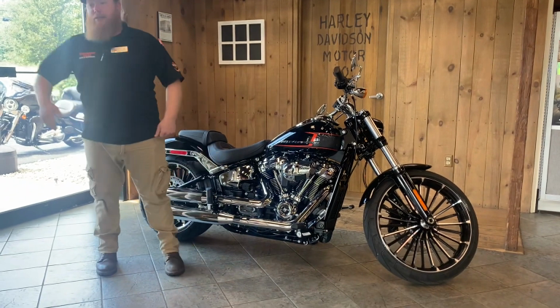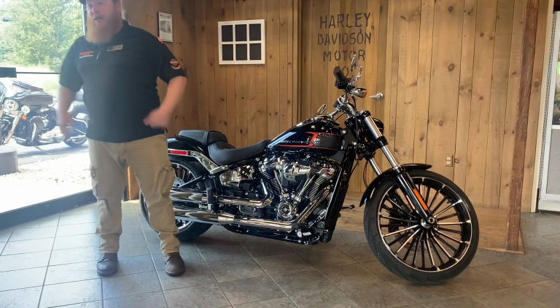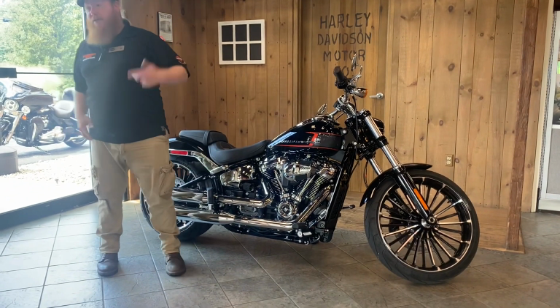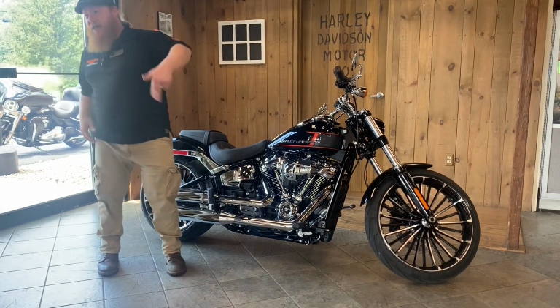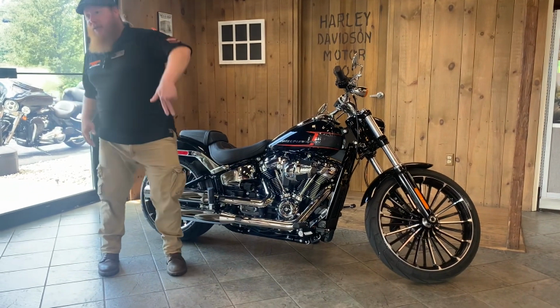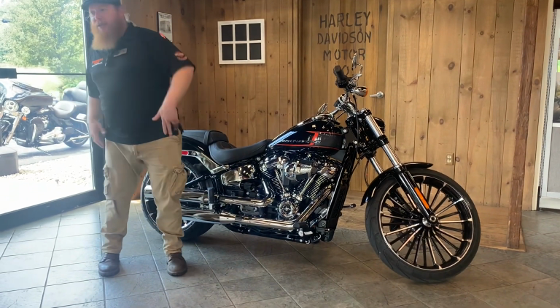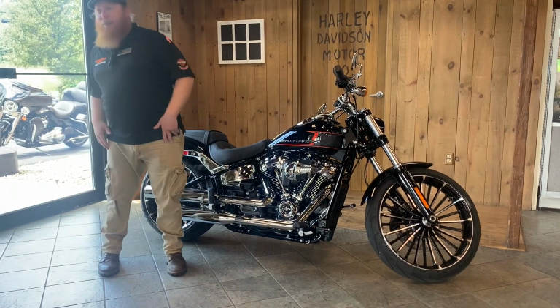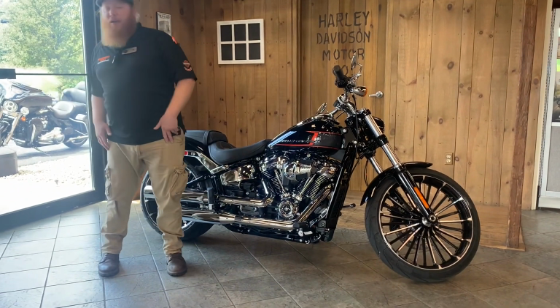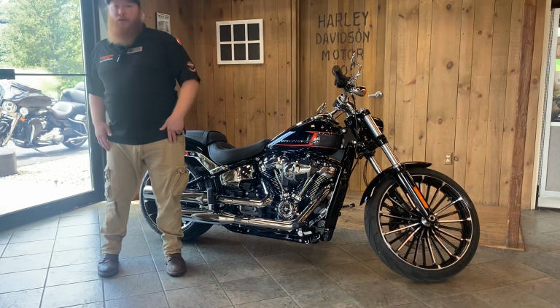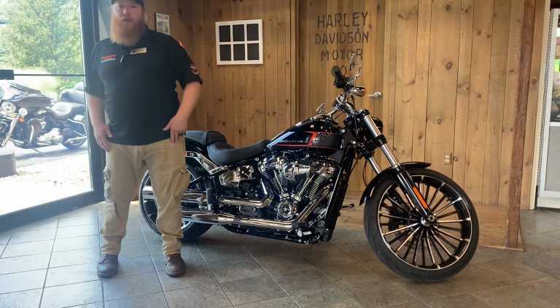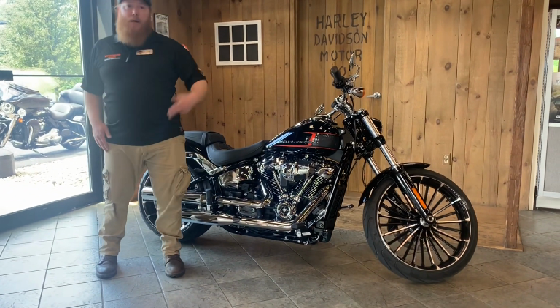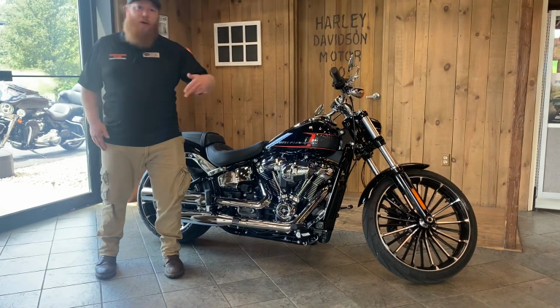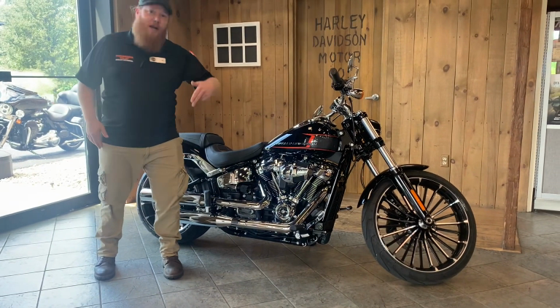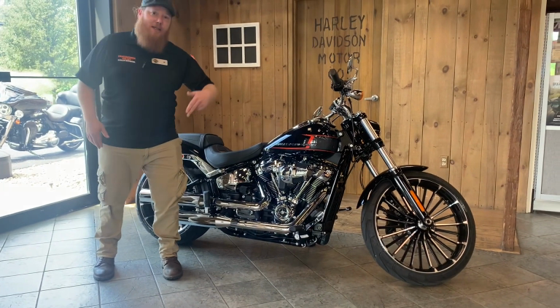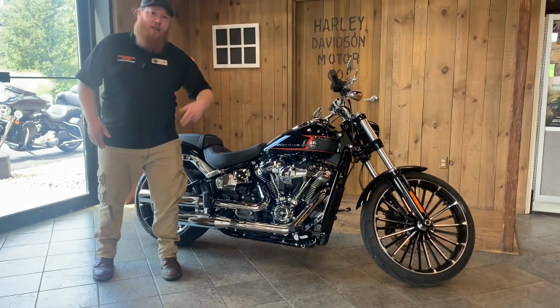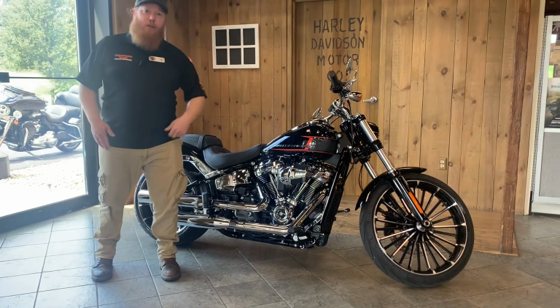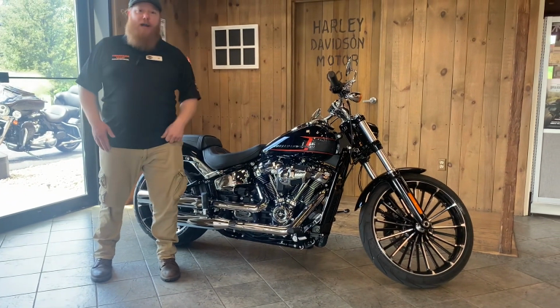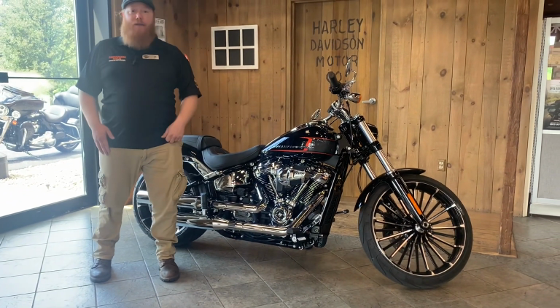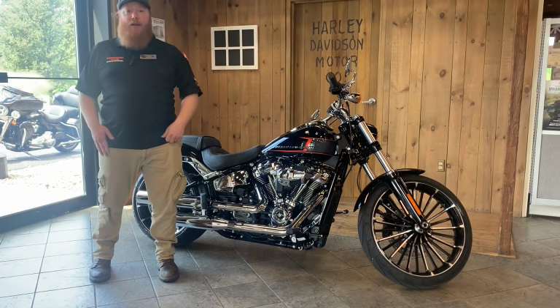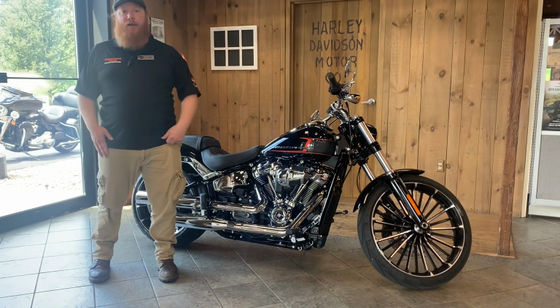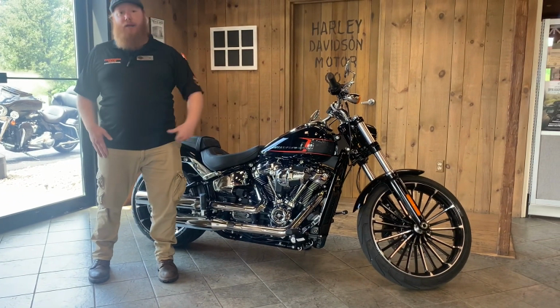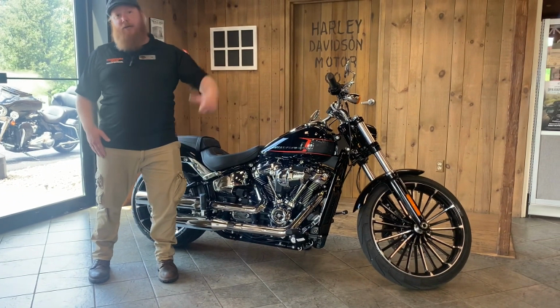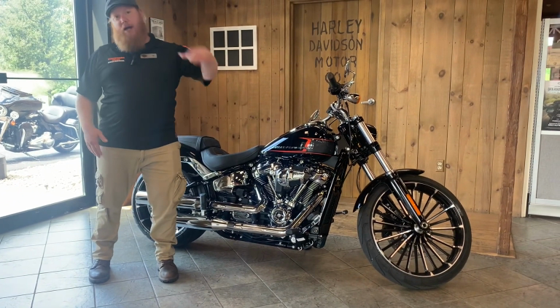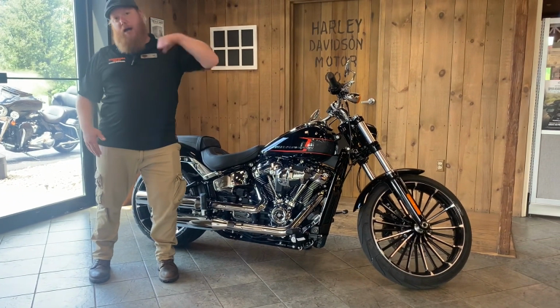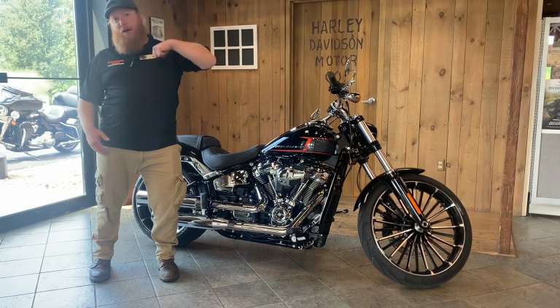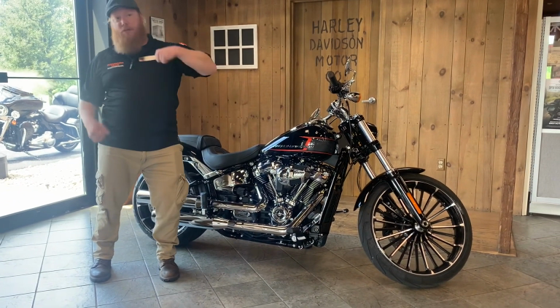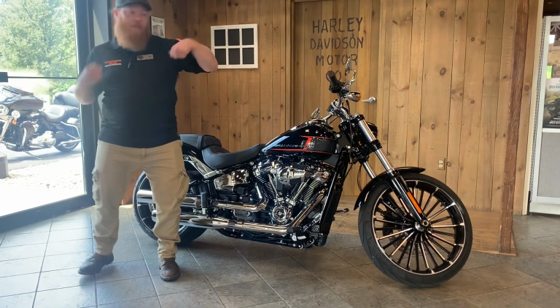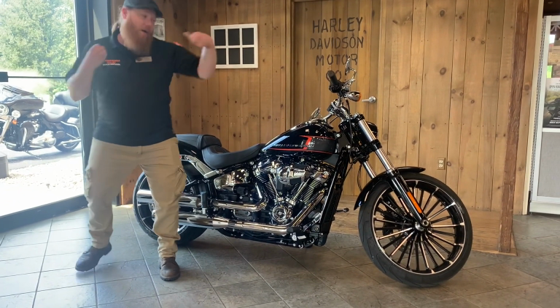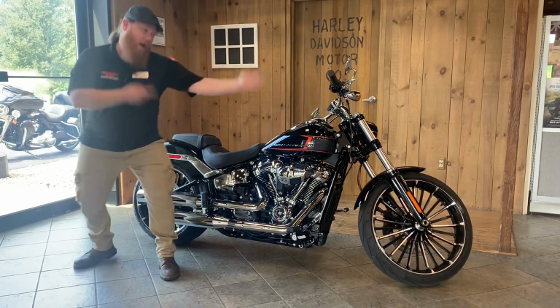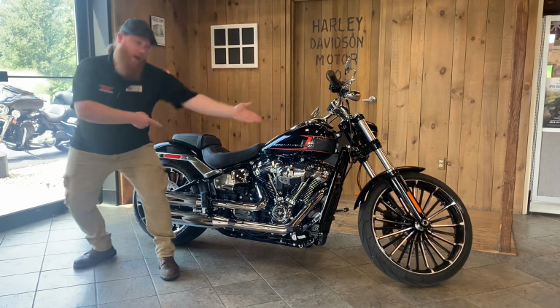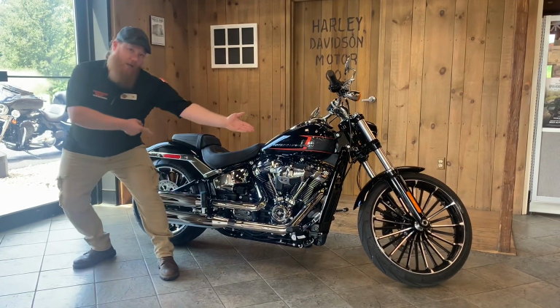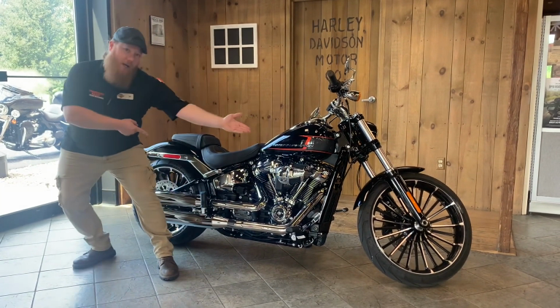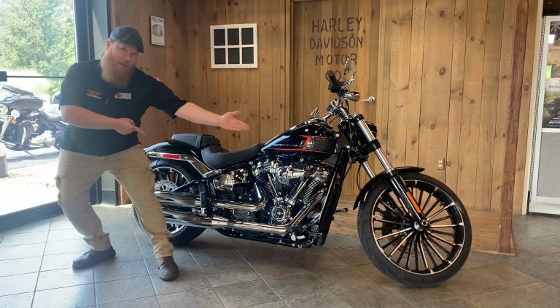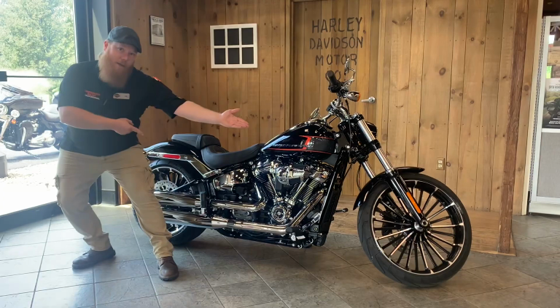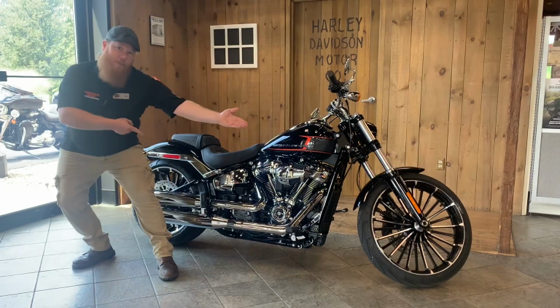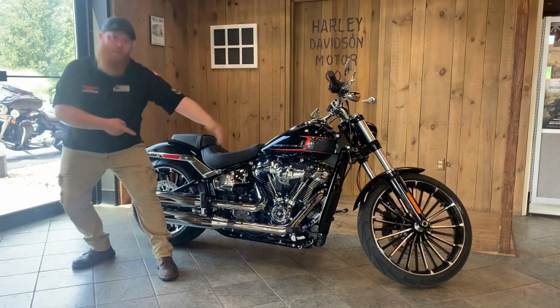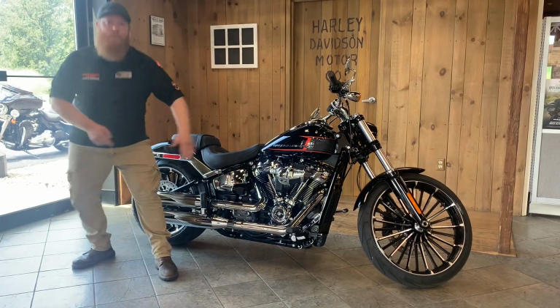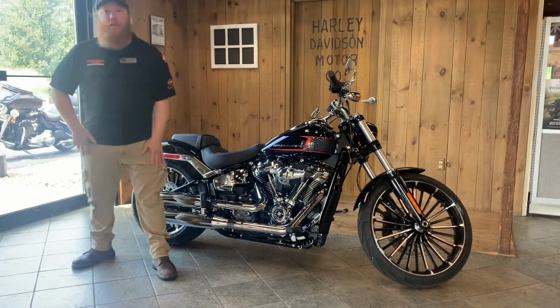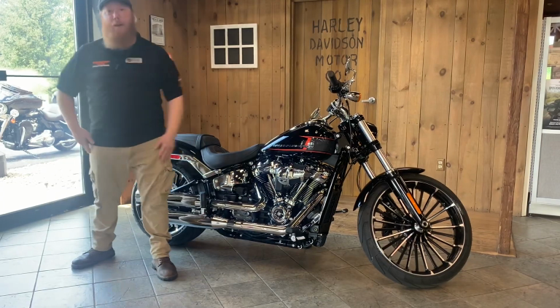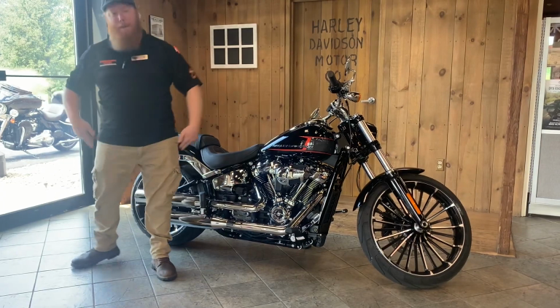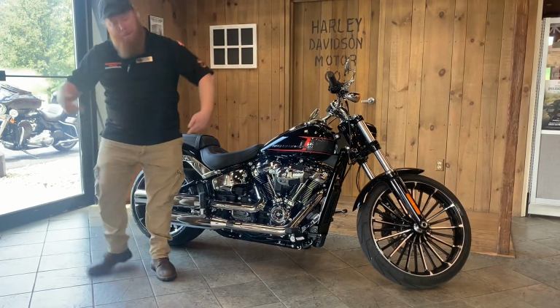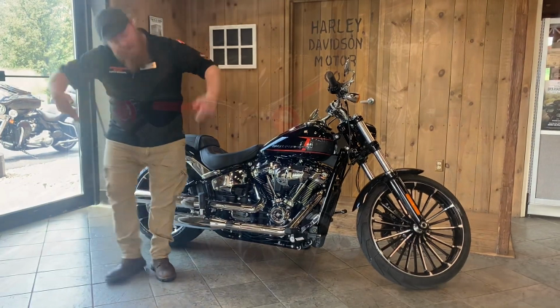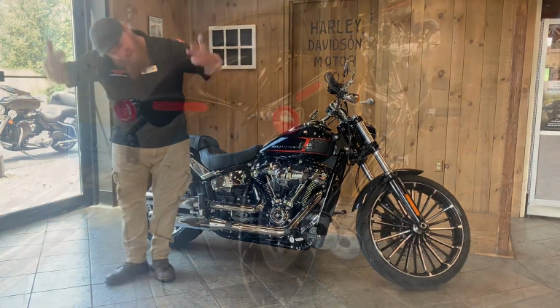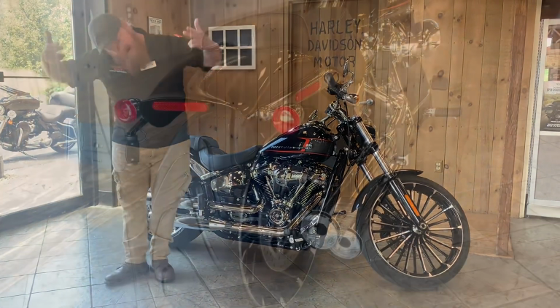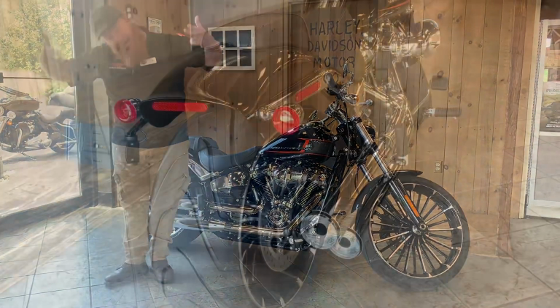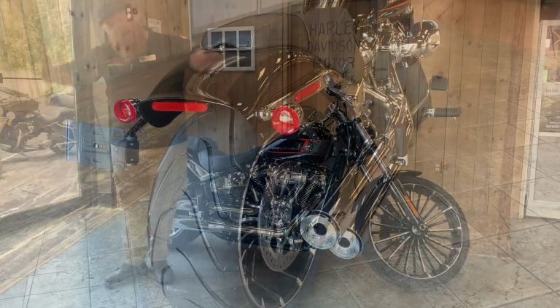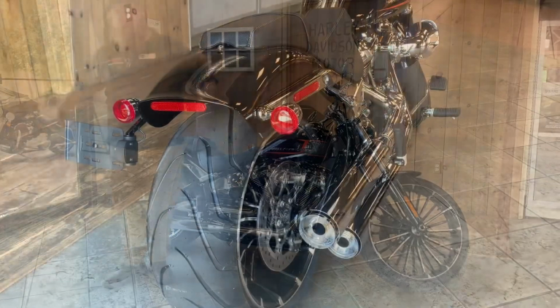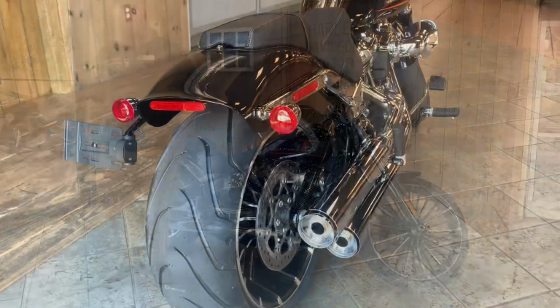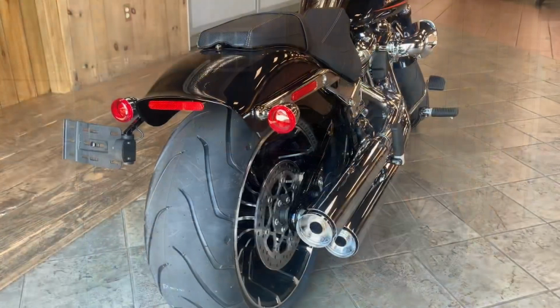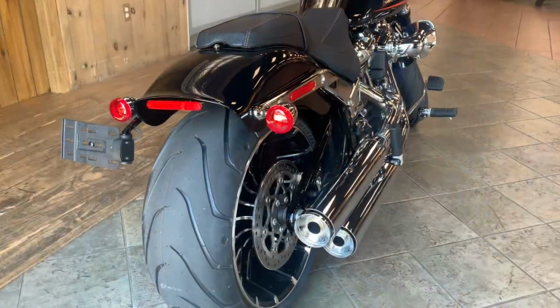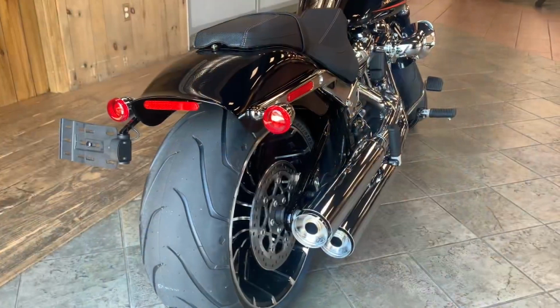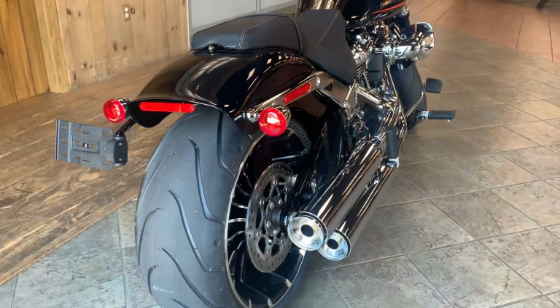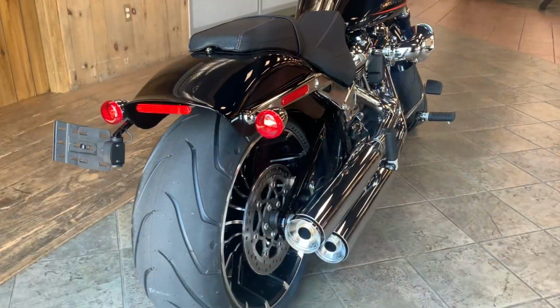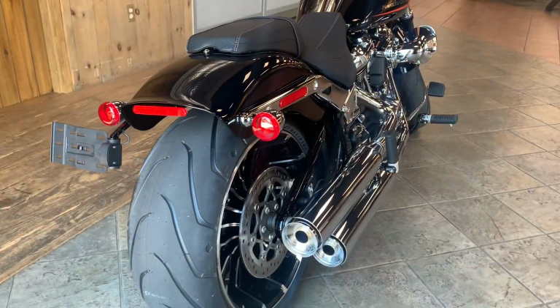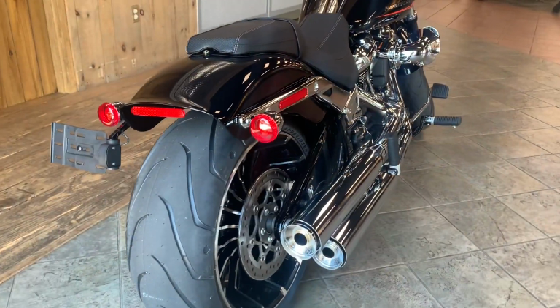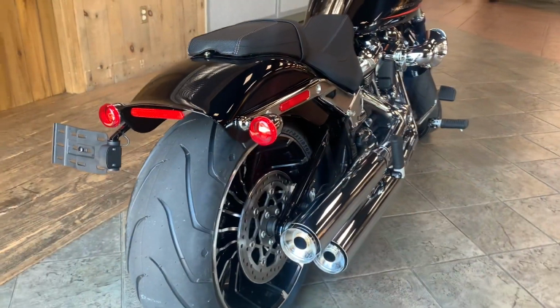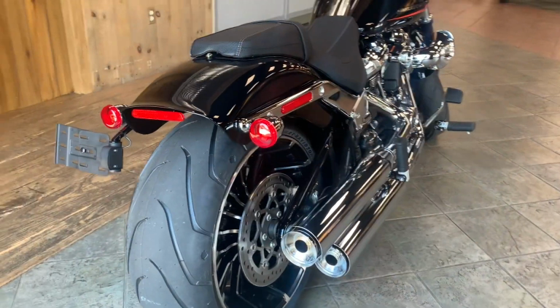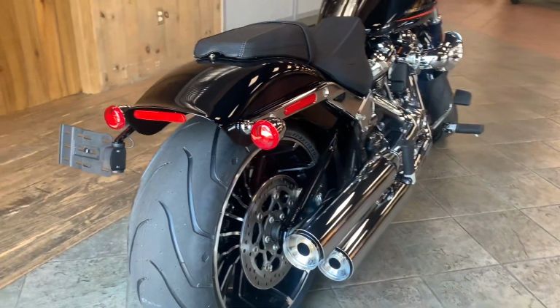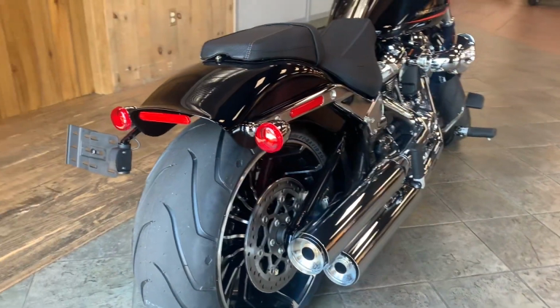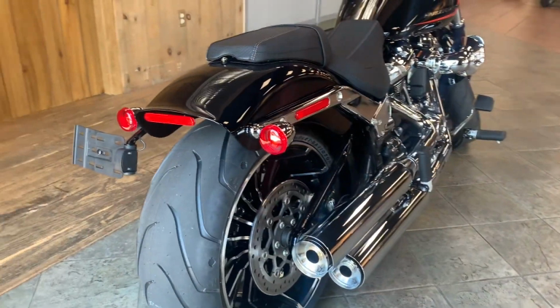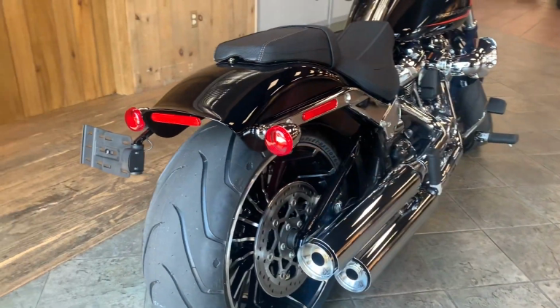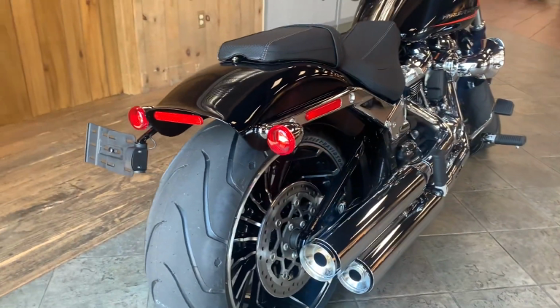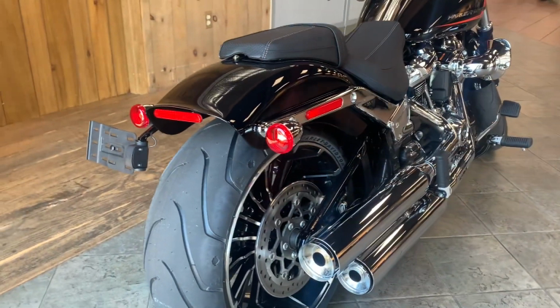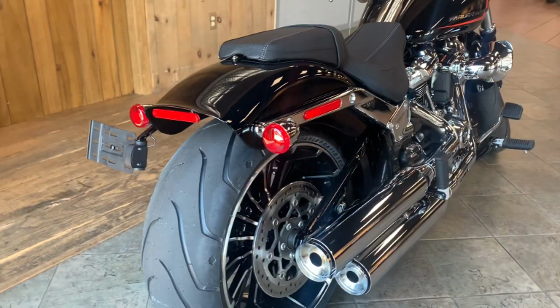If this sounds like the bike for you, come on down to Susquehanna Valley Harley-Davidson. I'm Jim, I'll get you out there.